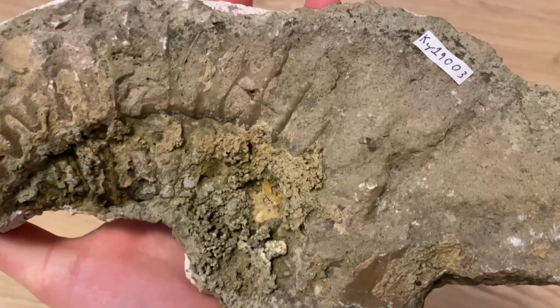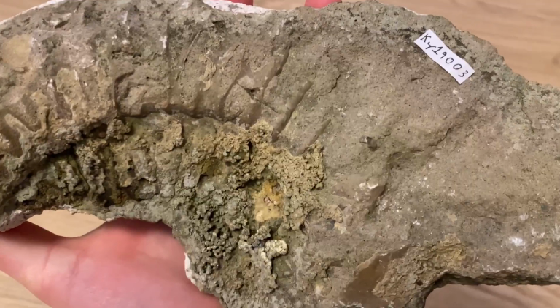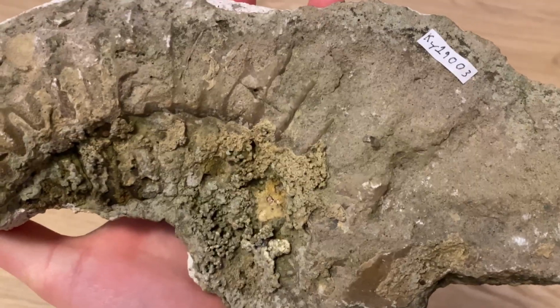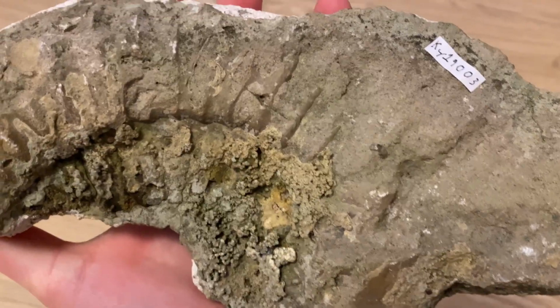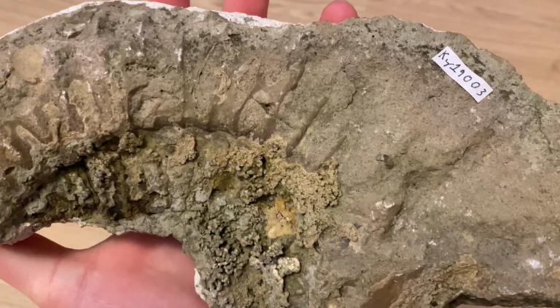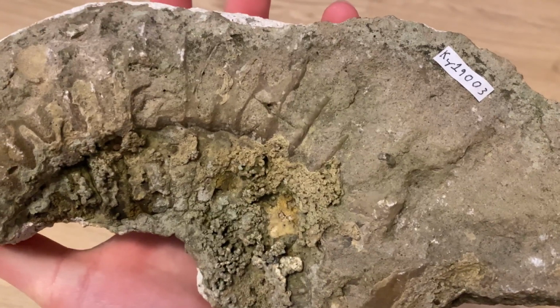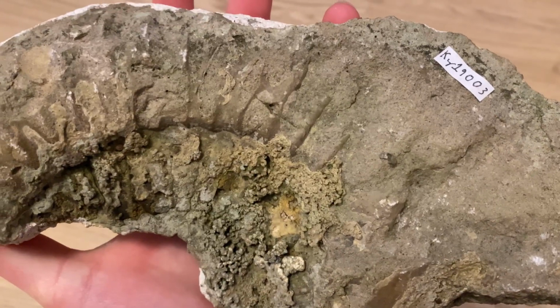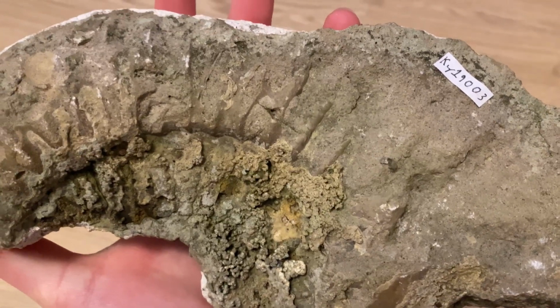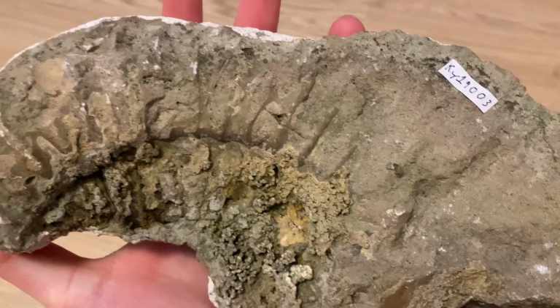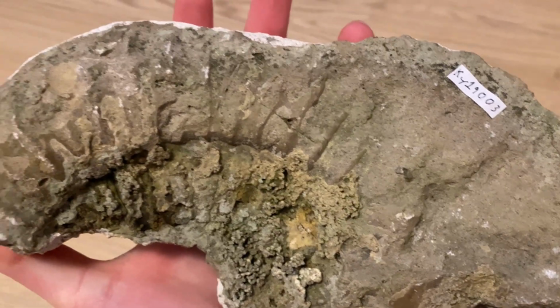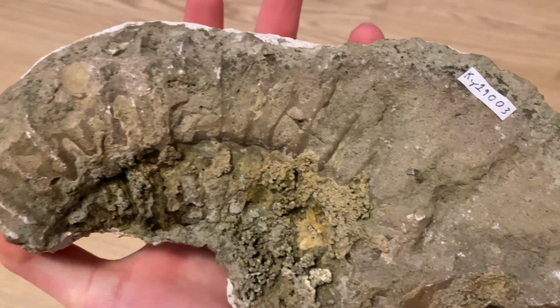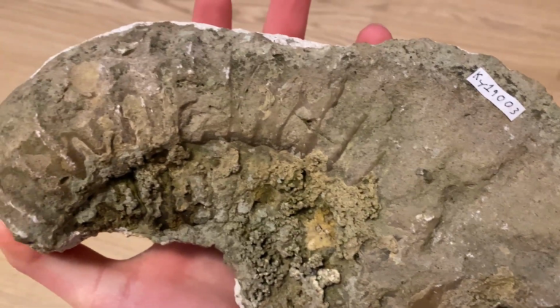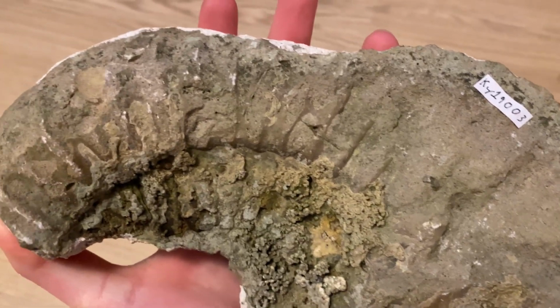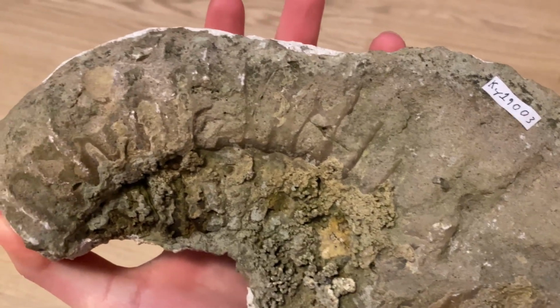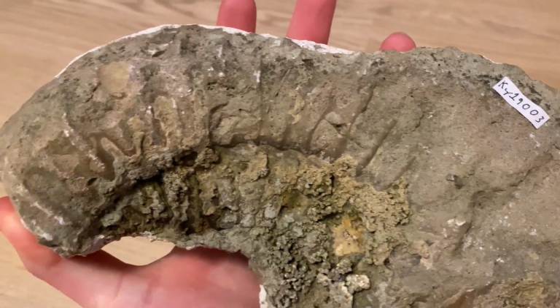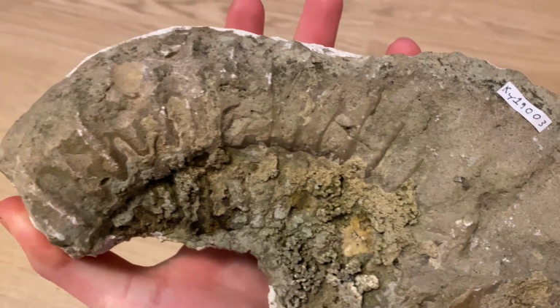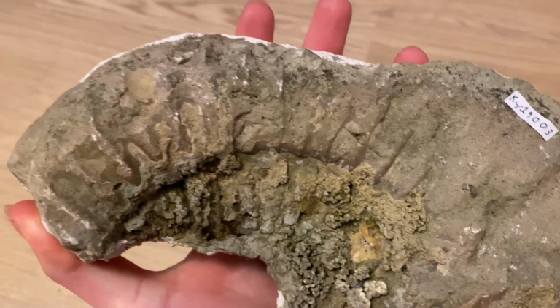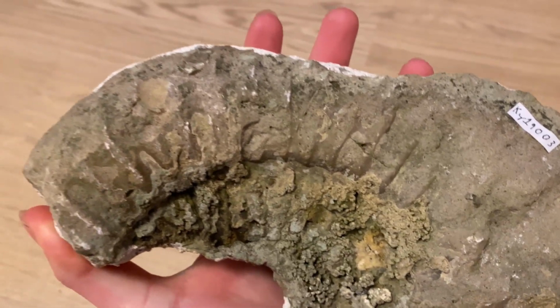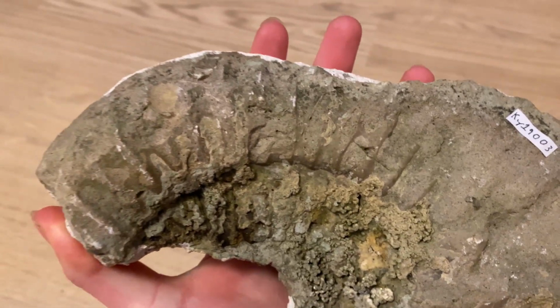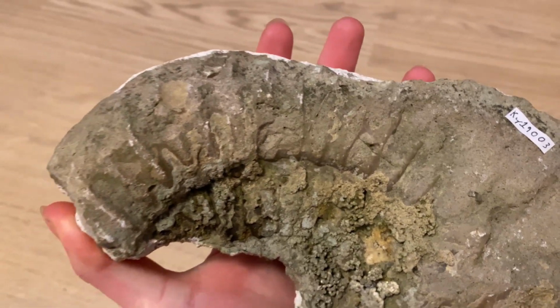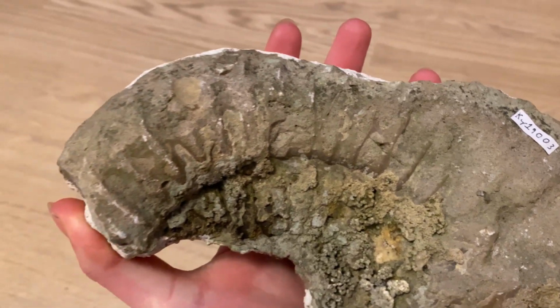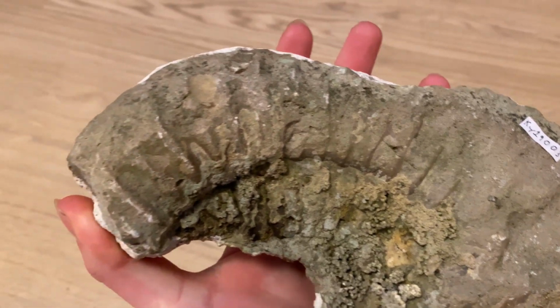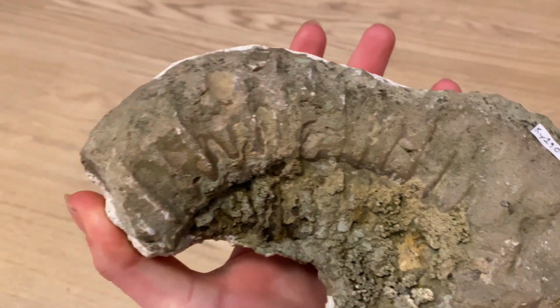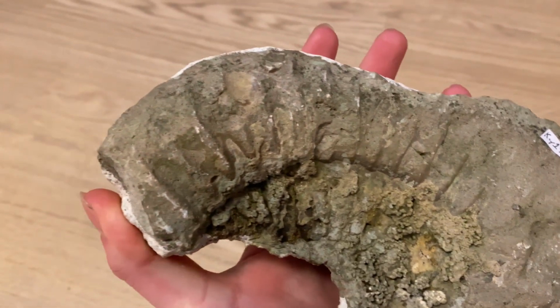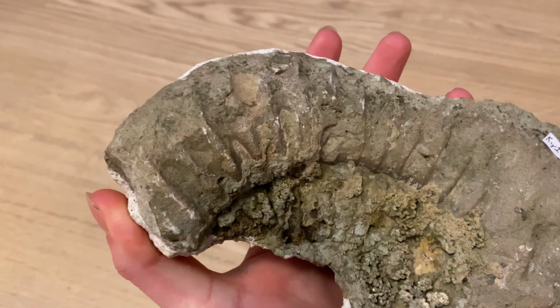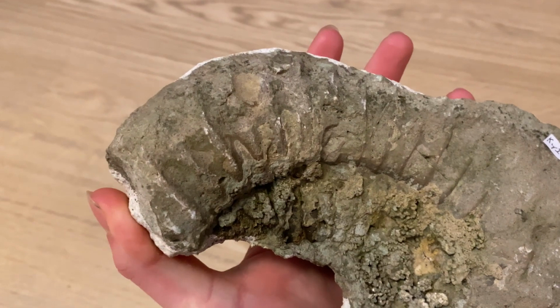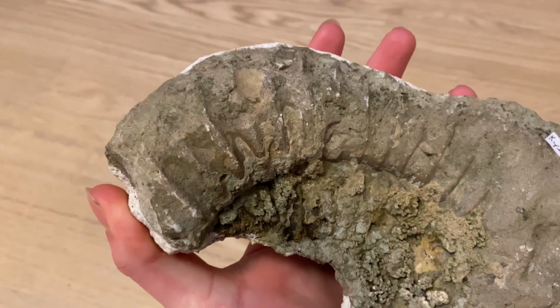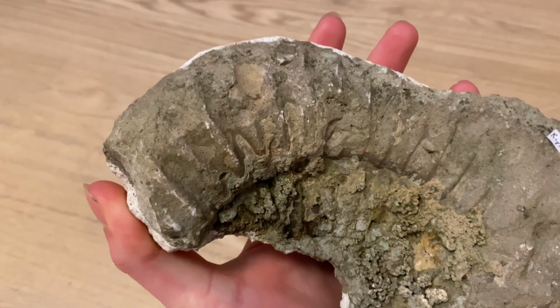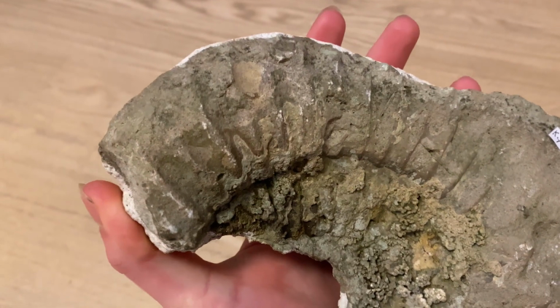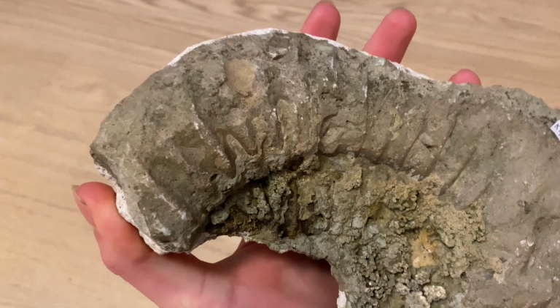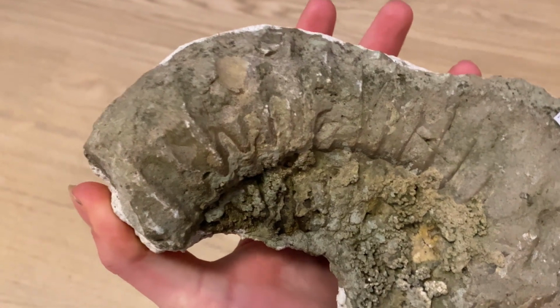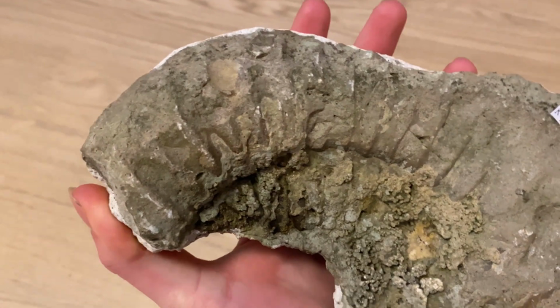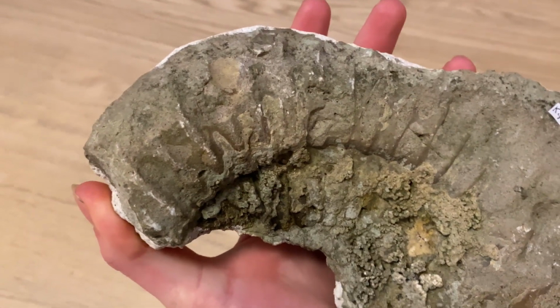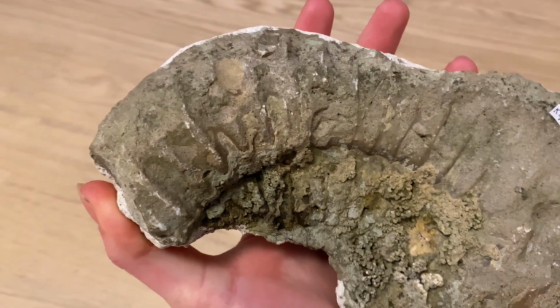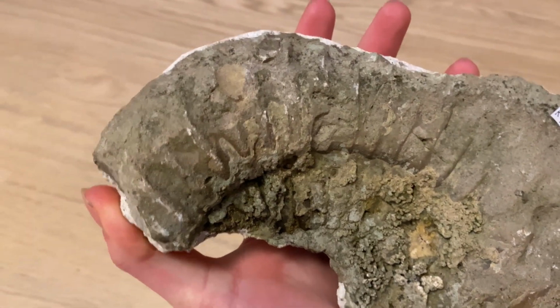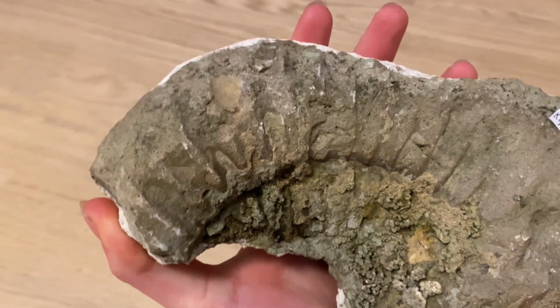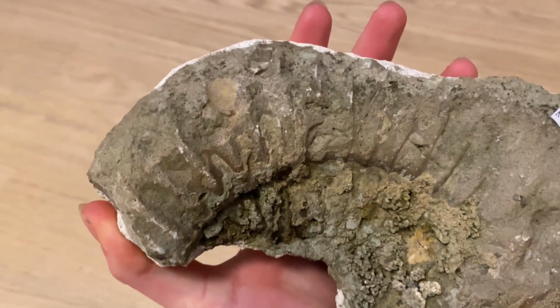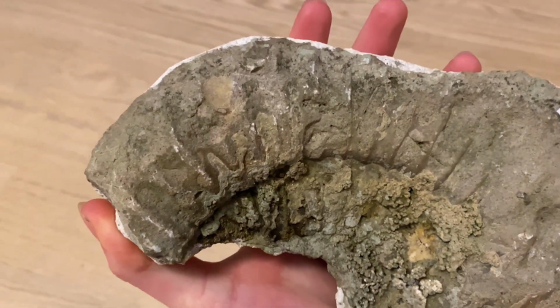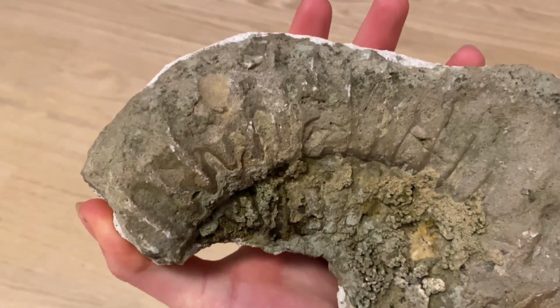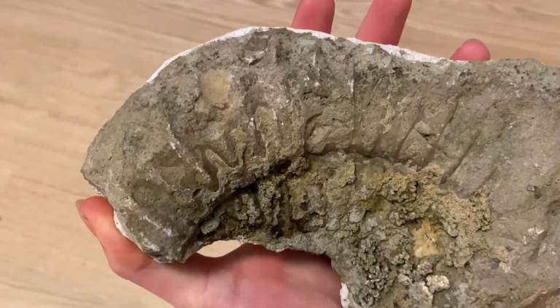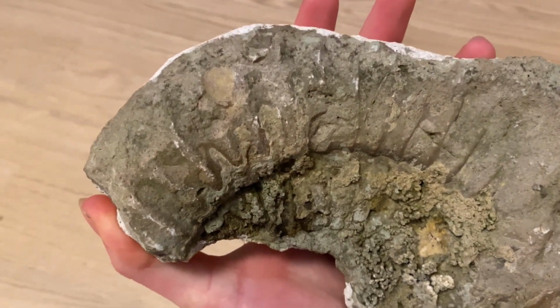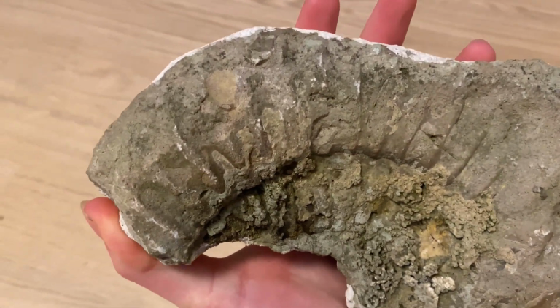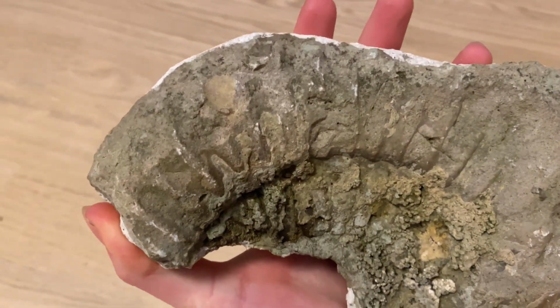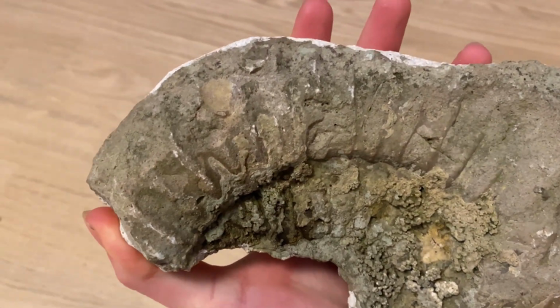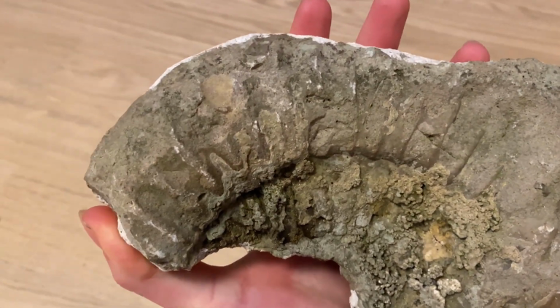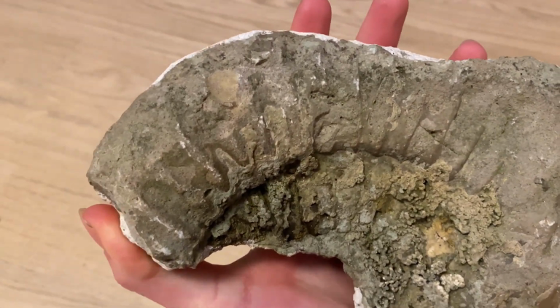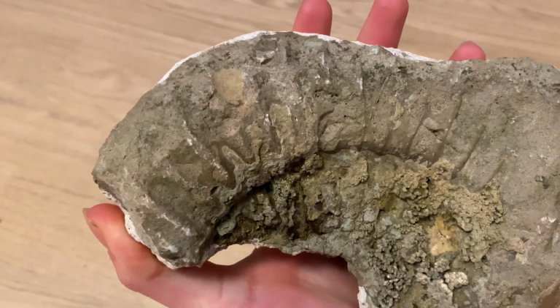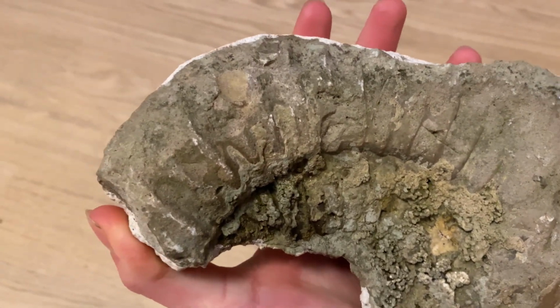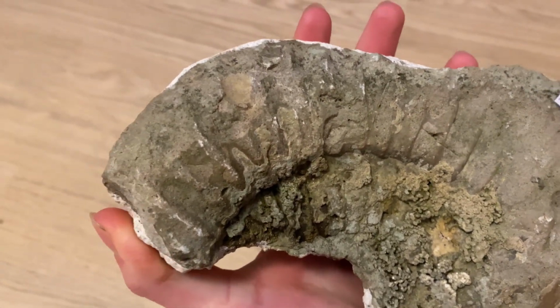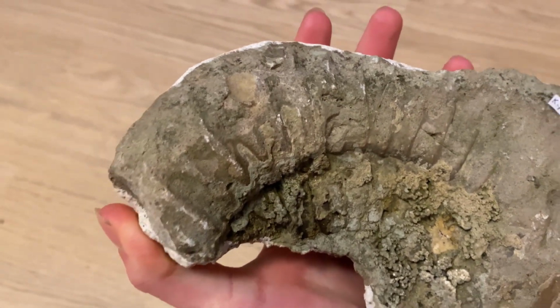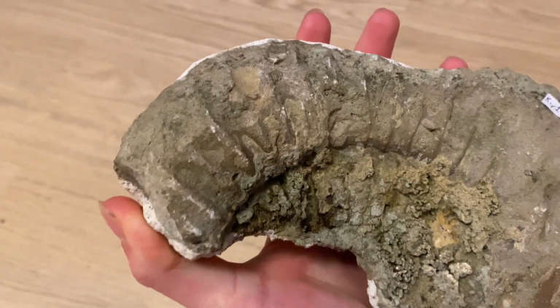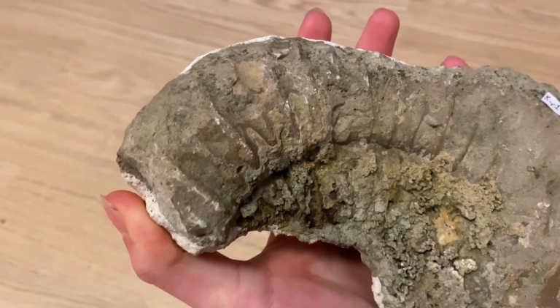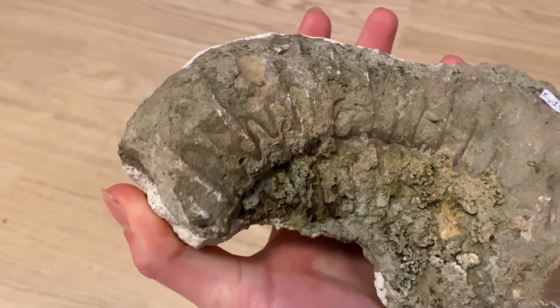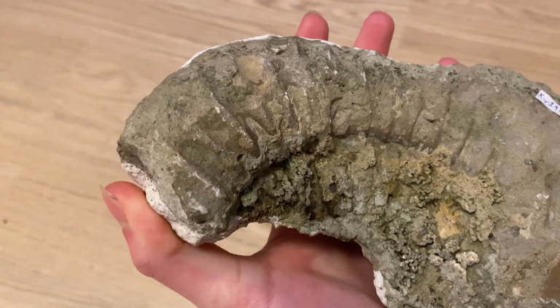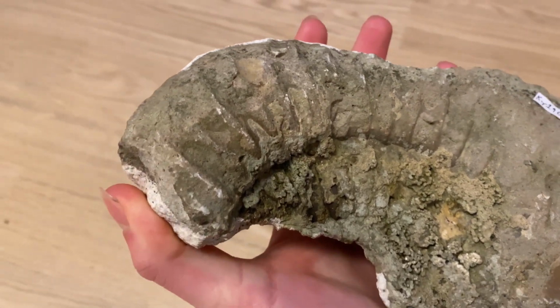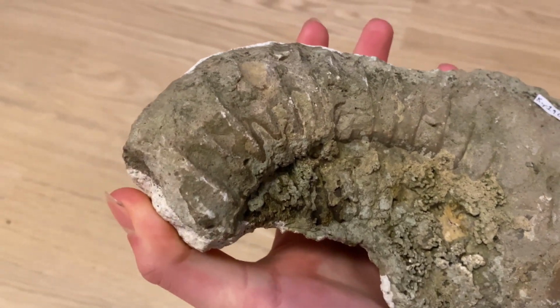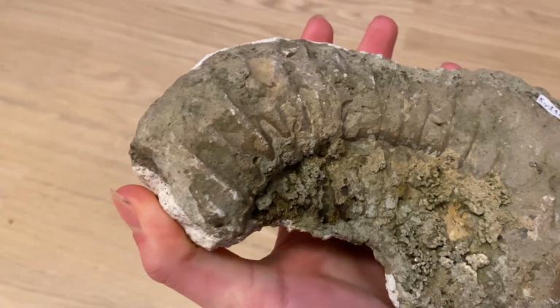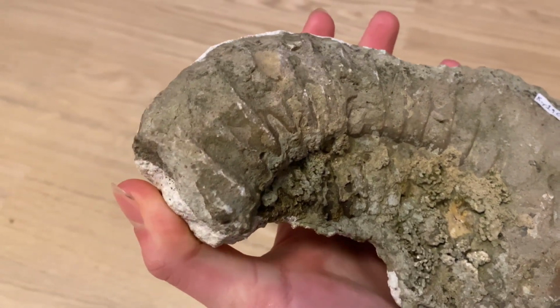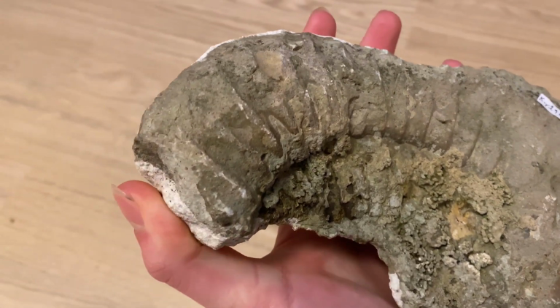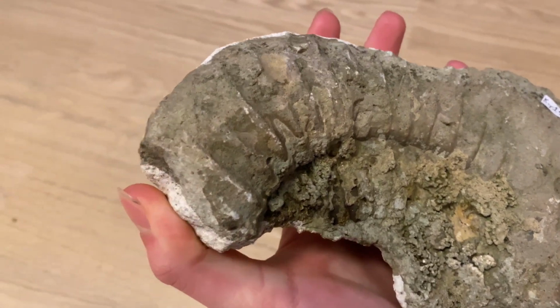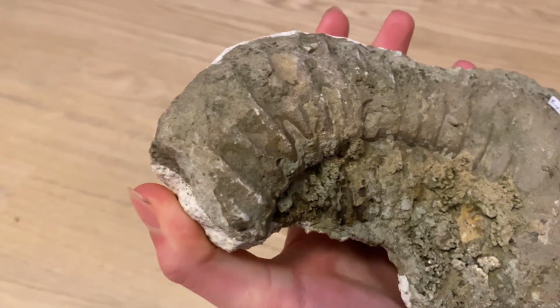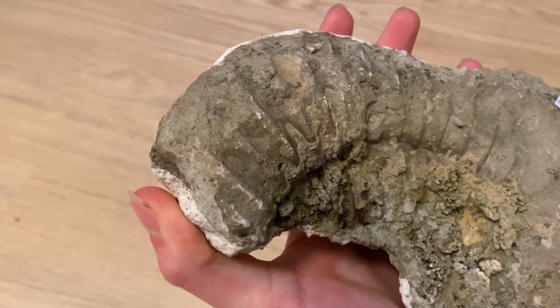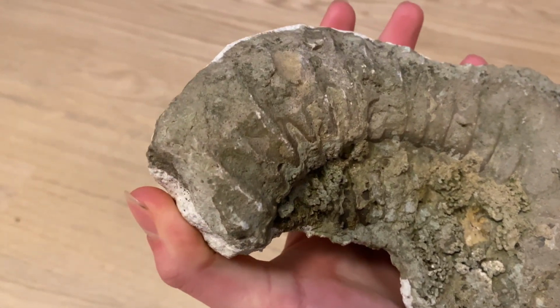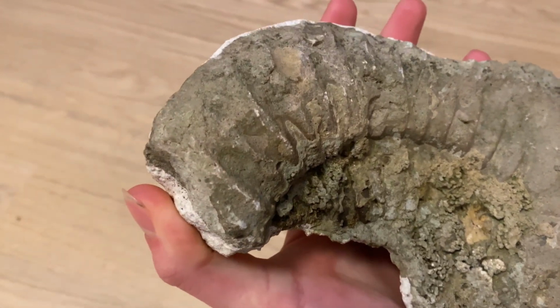Thank you for watching. This has been my video on fossils from Cainsham — there are quite a few down here.